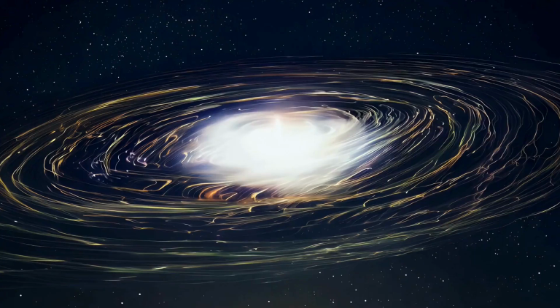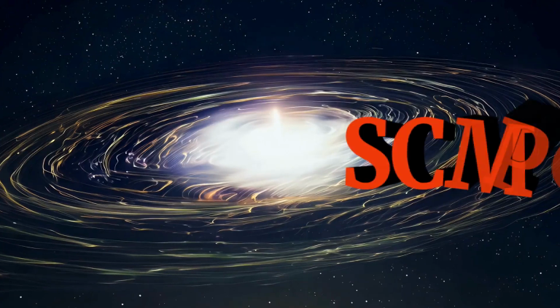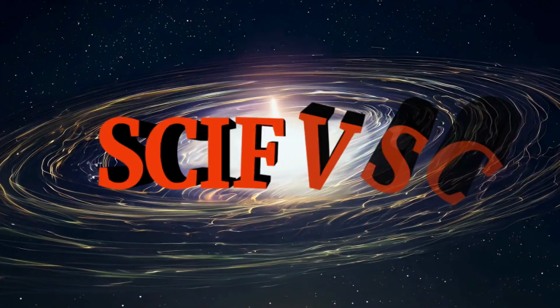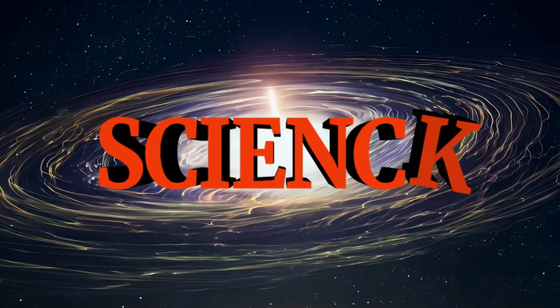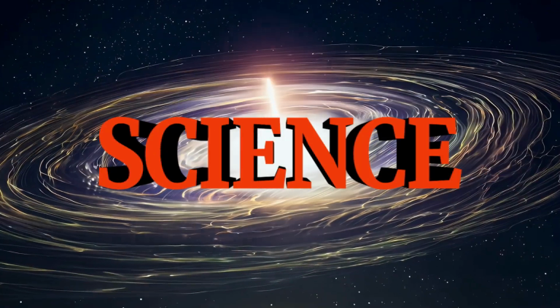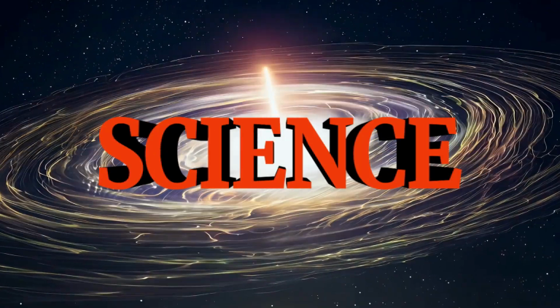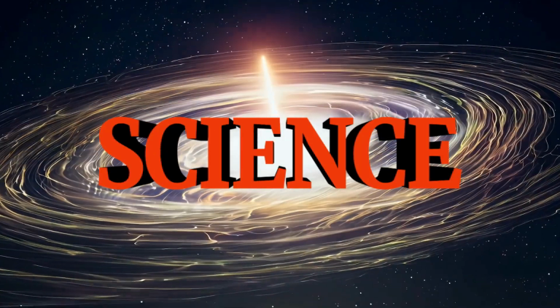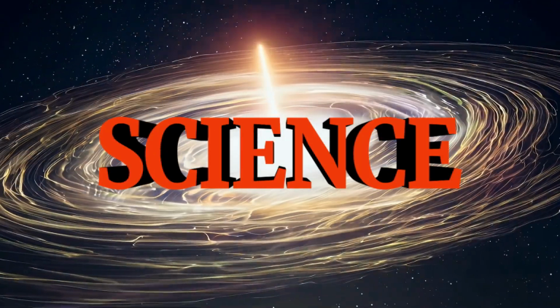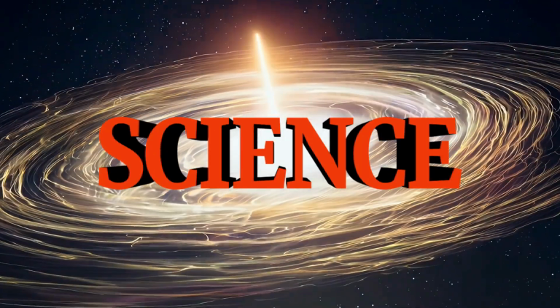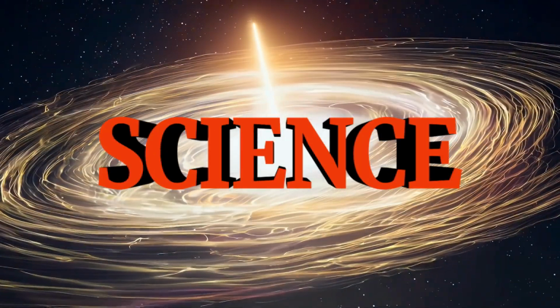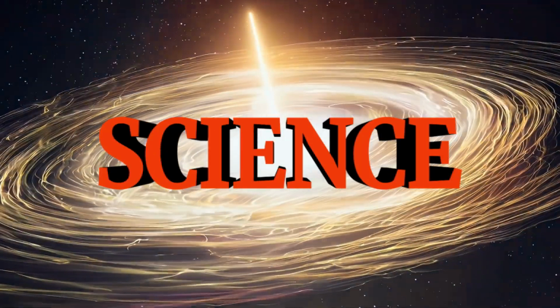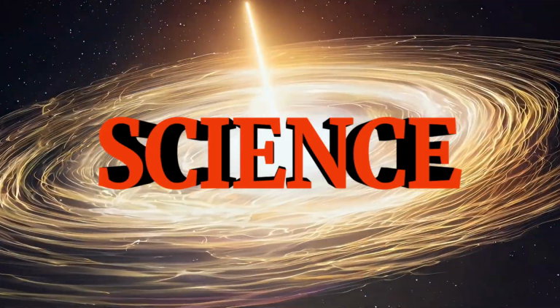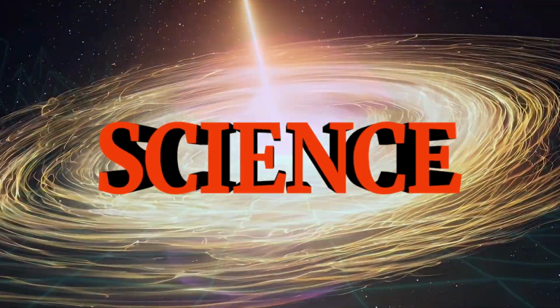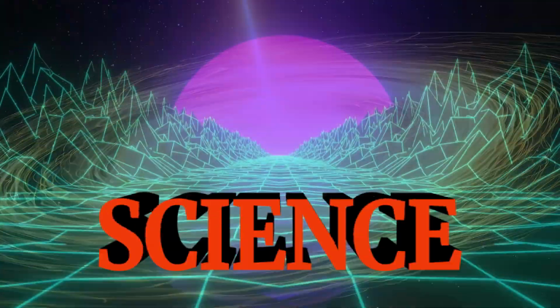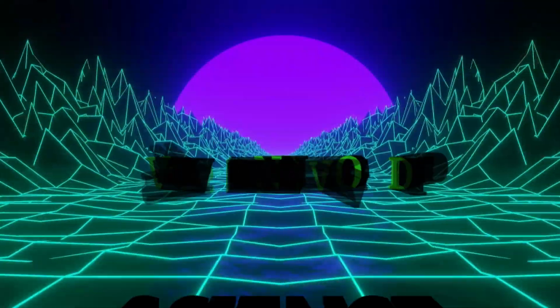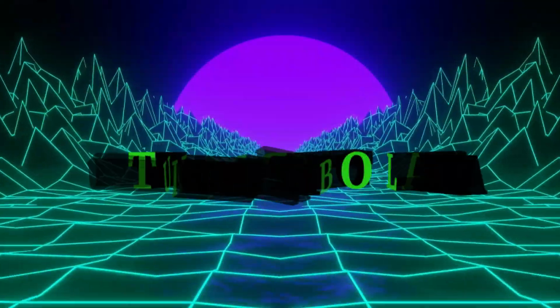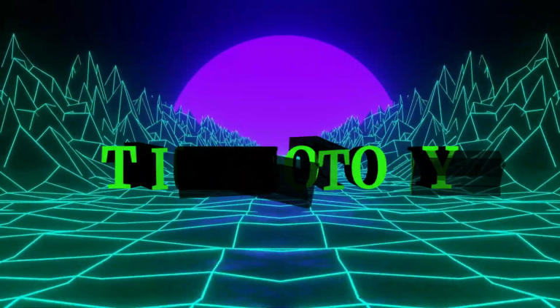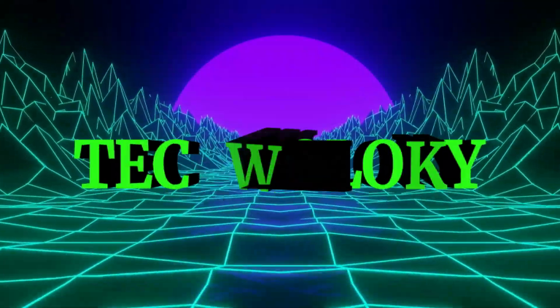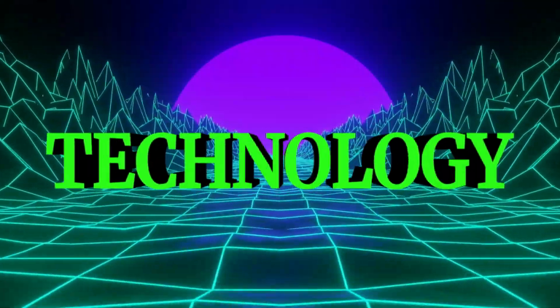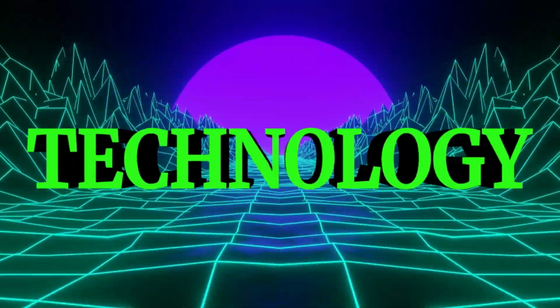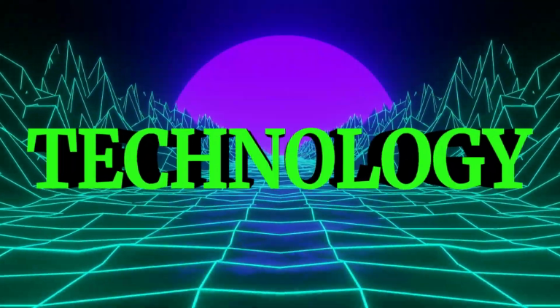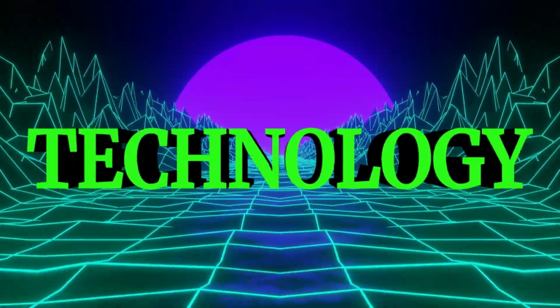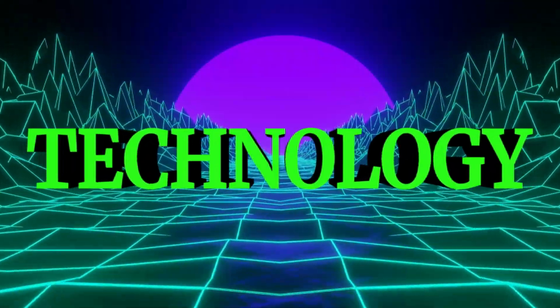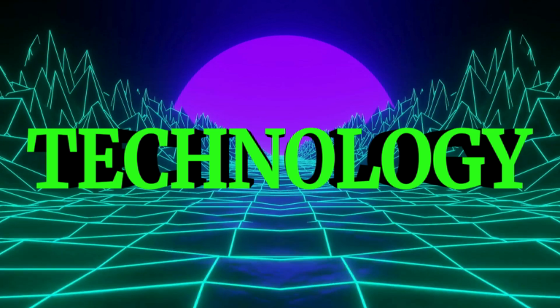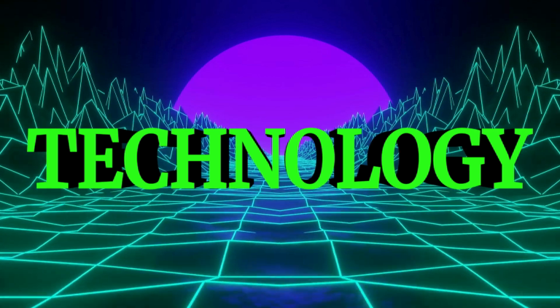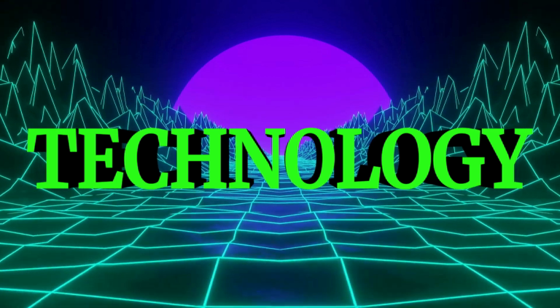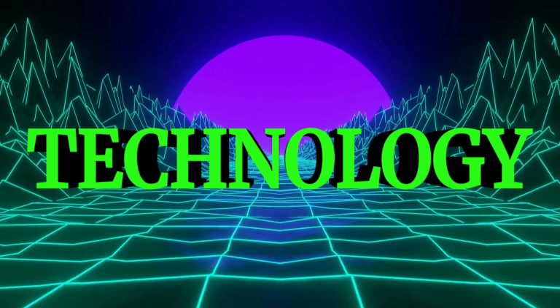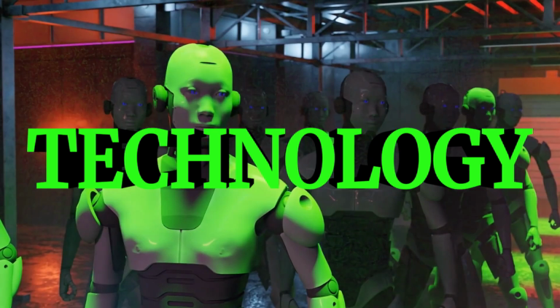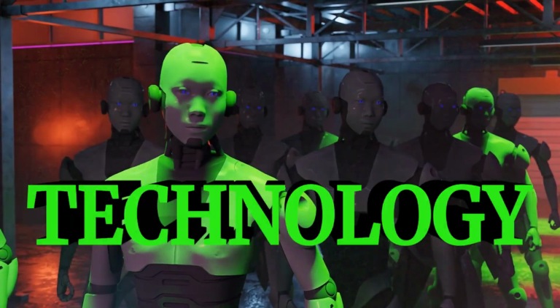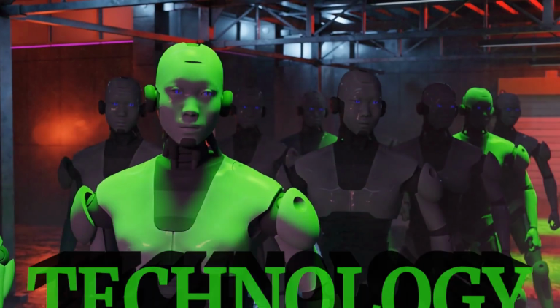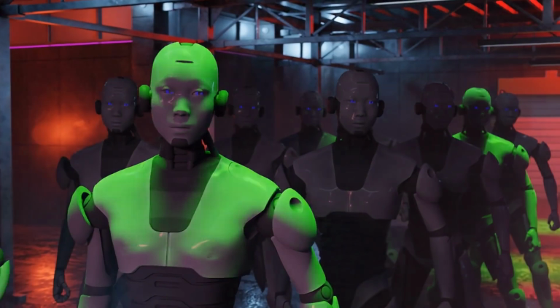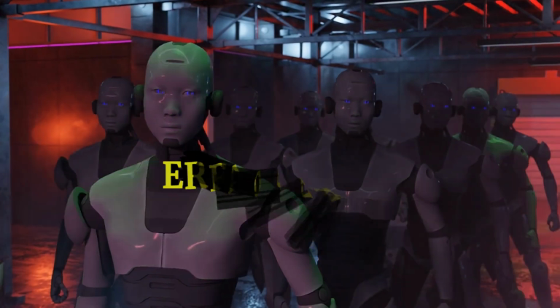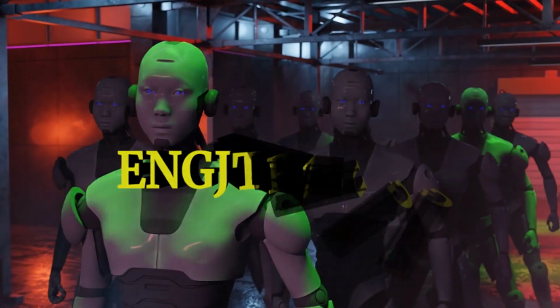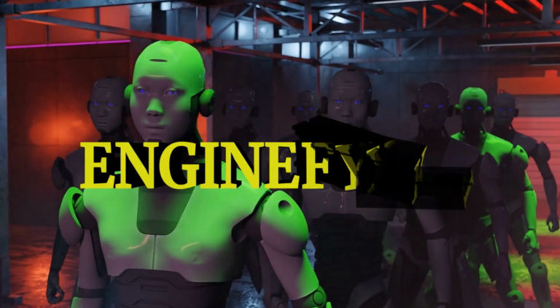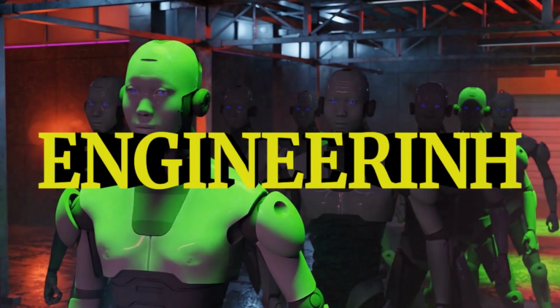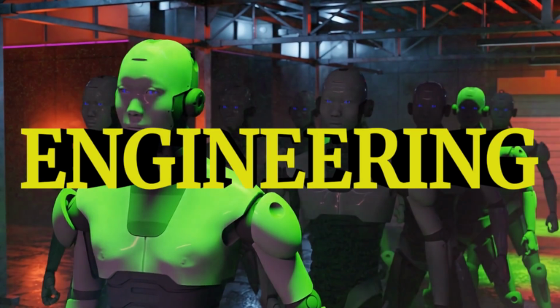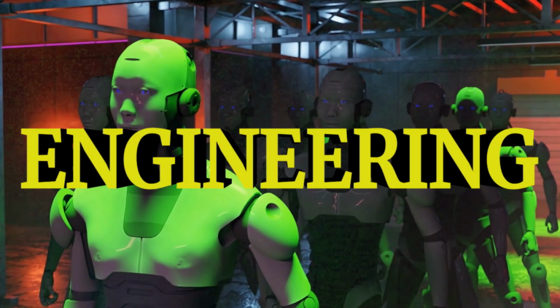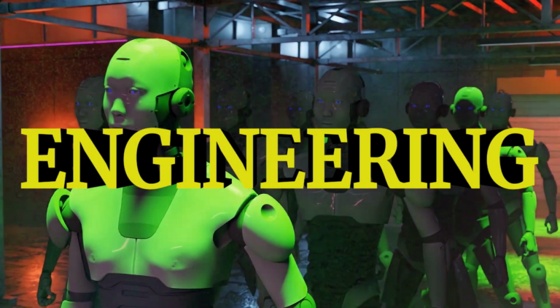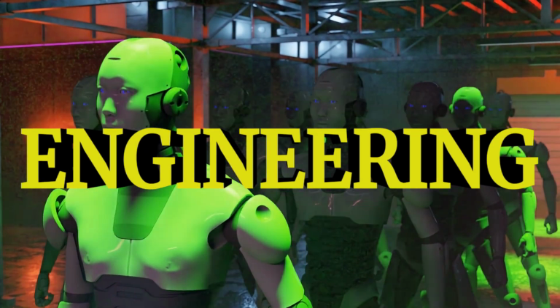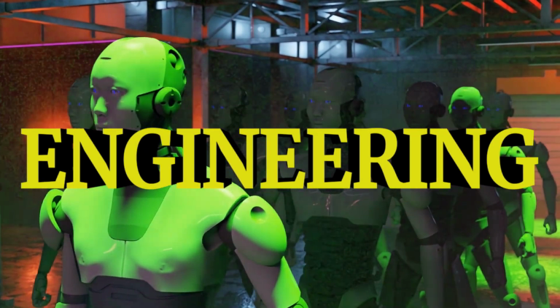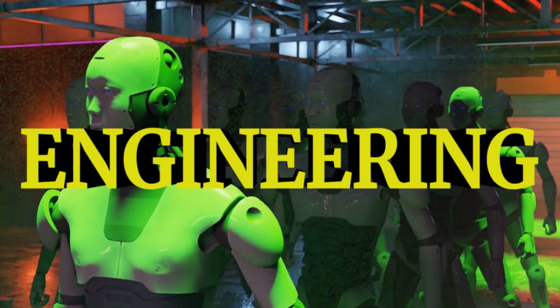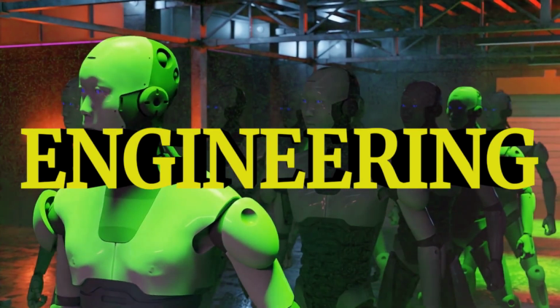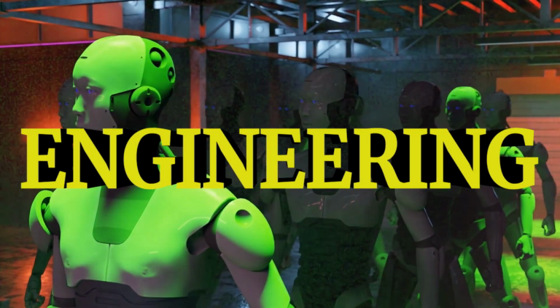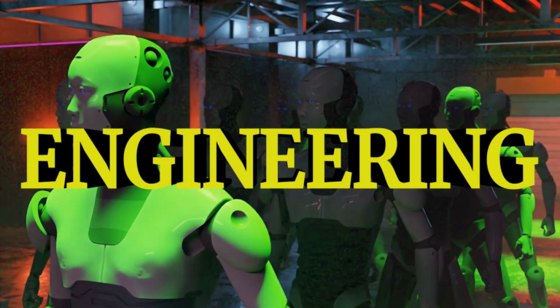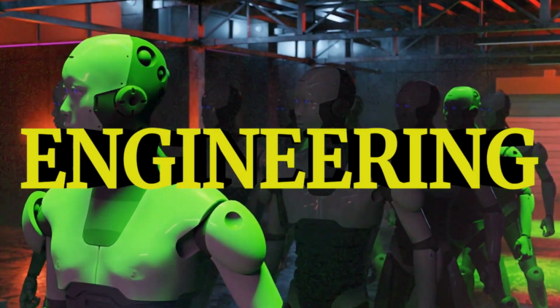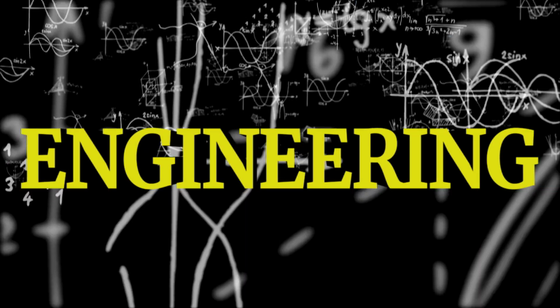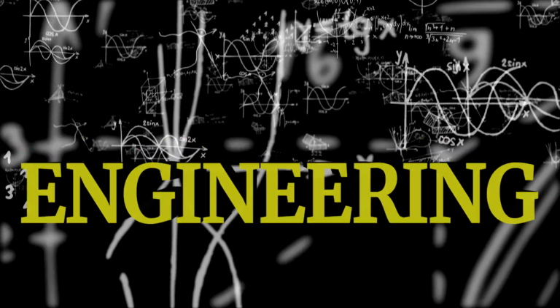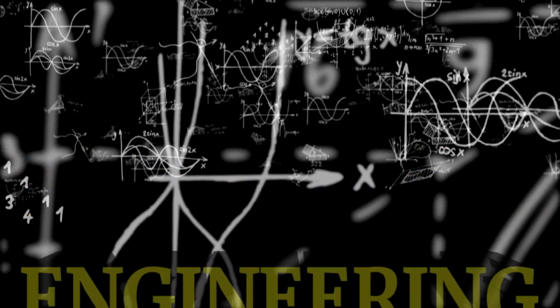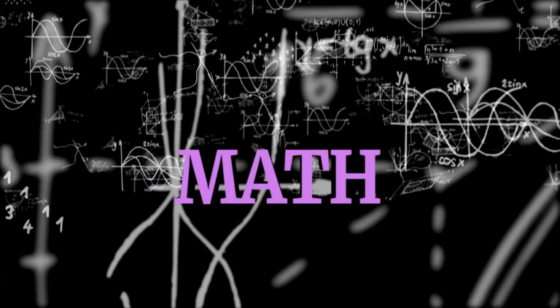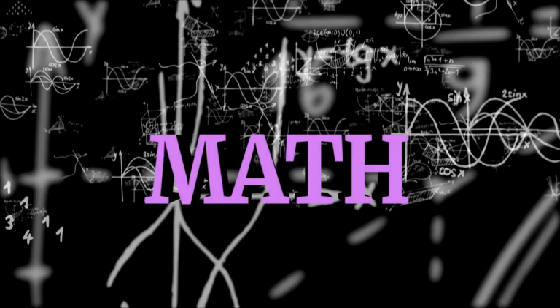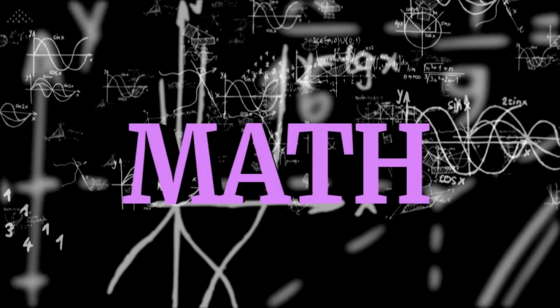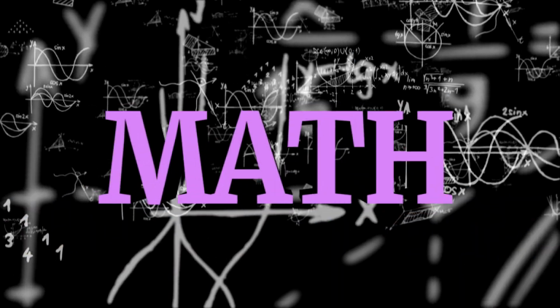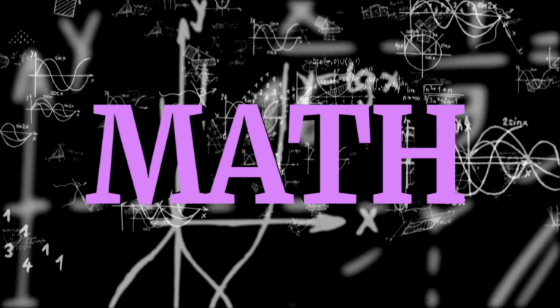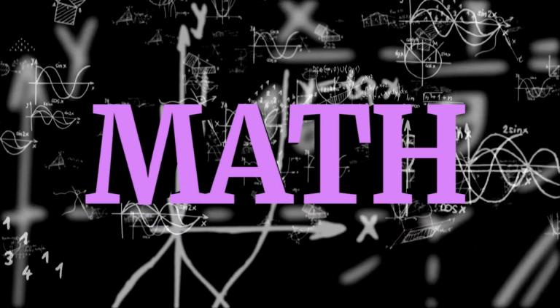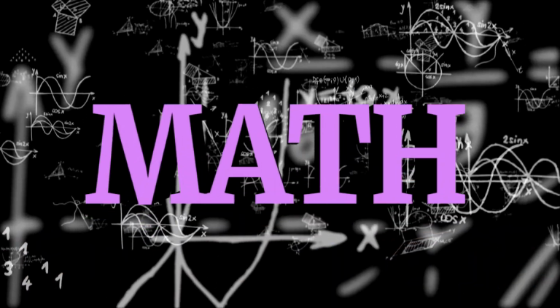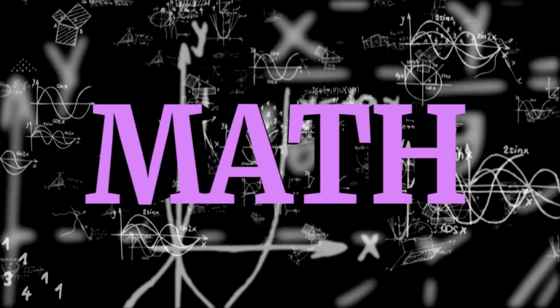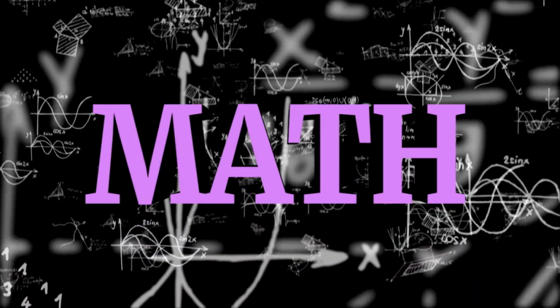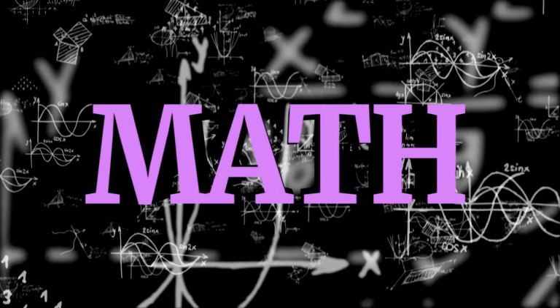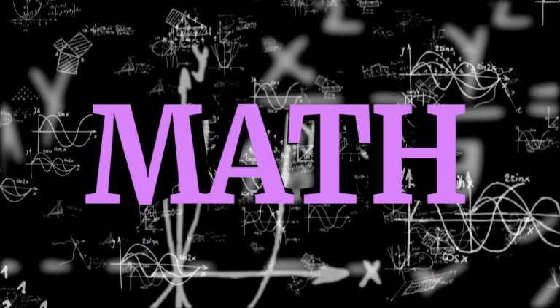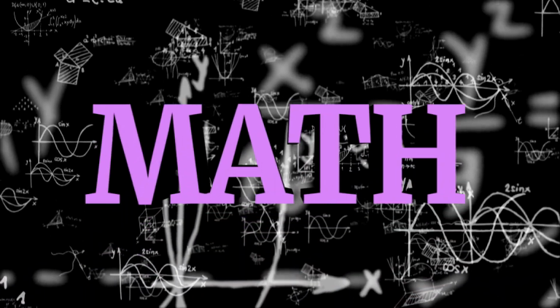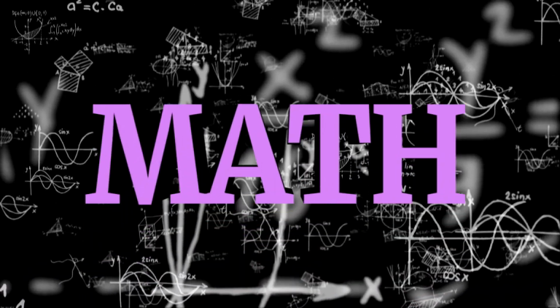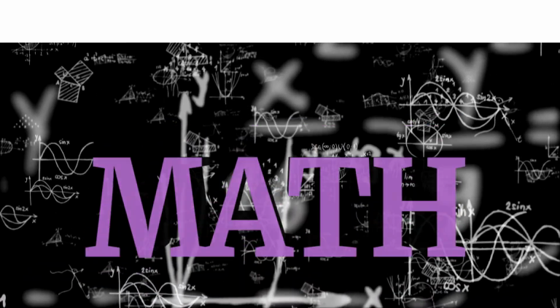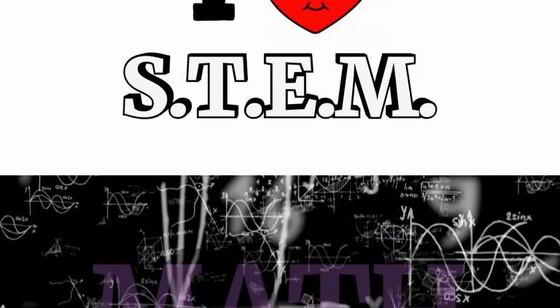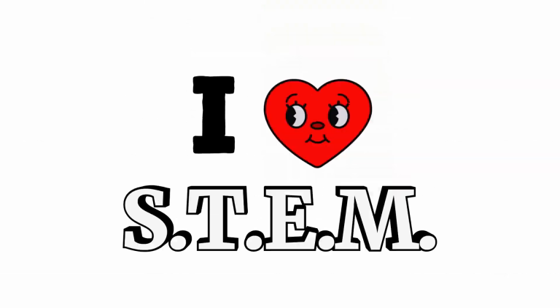You're watching iHeartSTEM. Today we'll tackle one STEM topic I learned from experts — just four key questions with each answer under one minute or less.